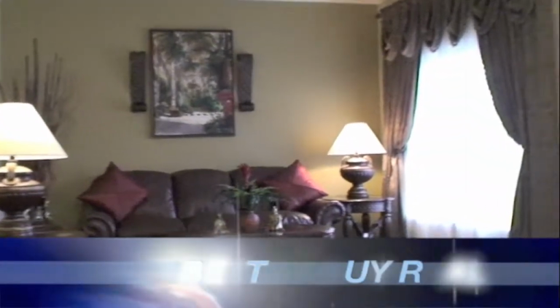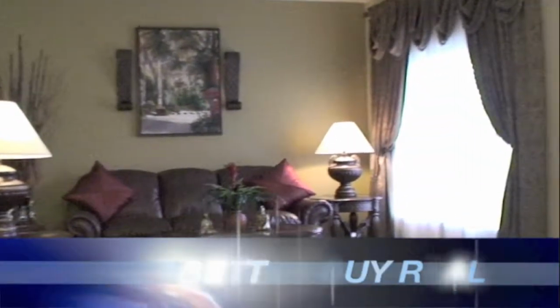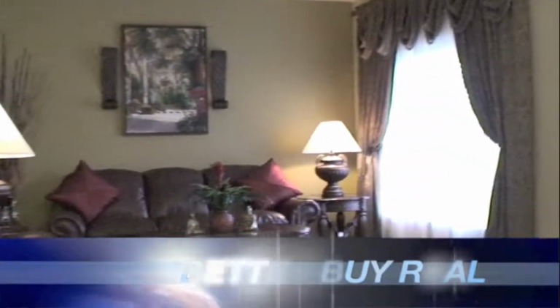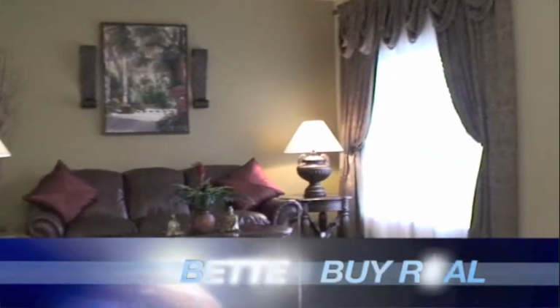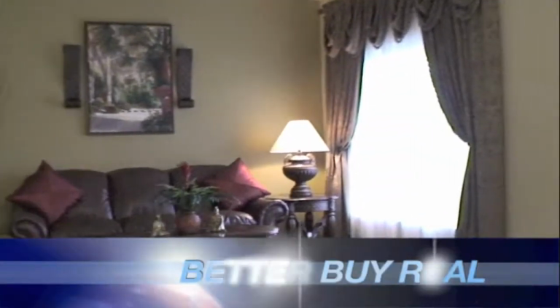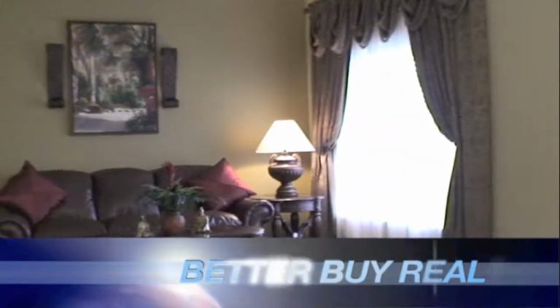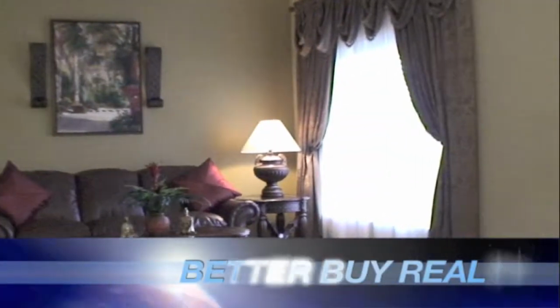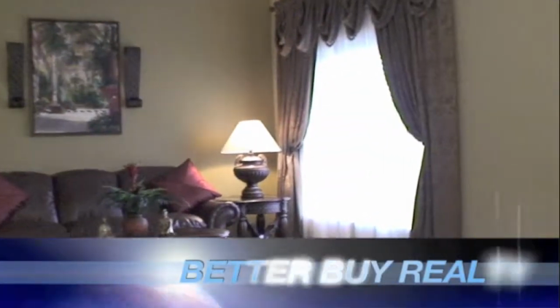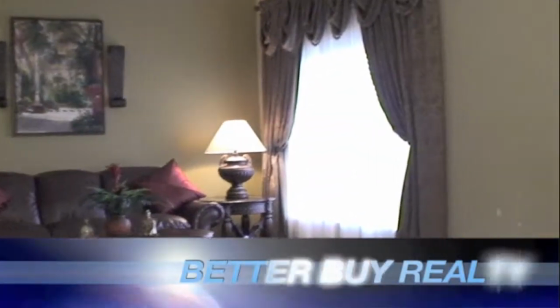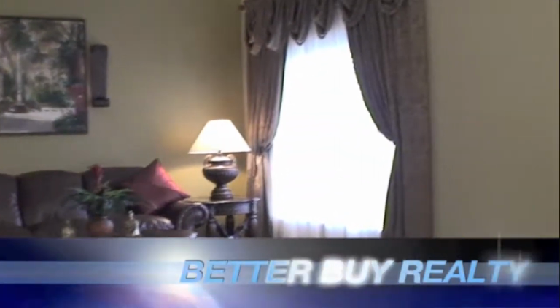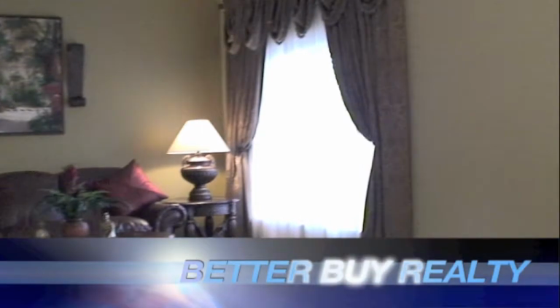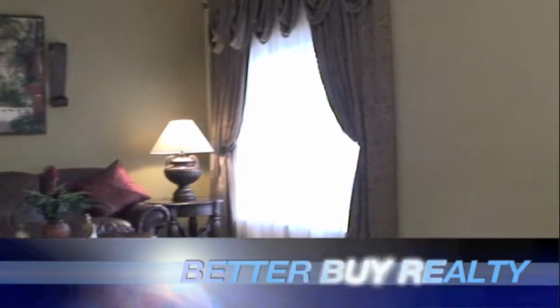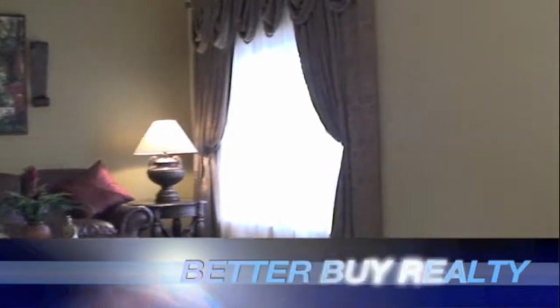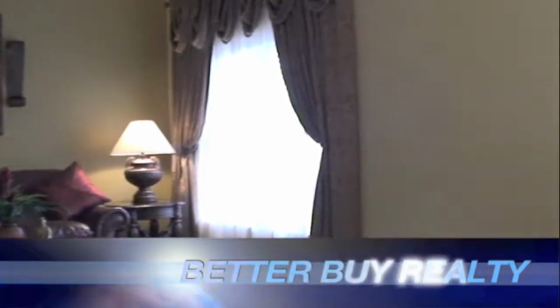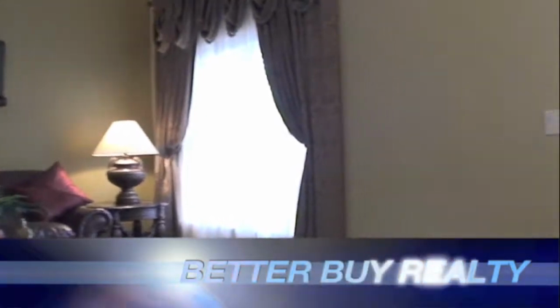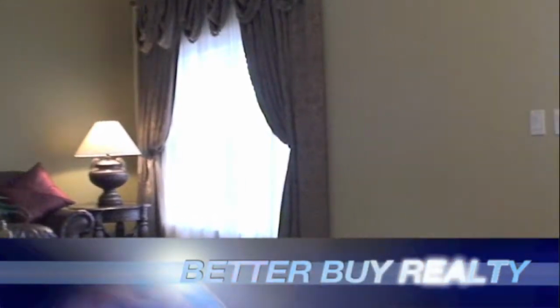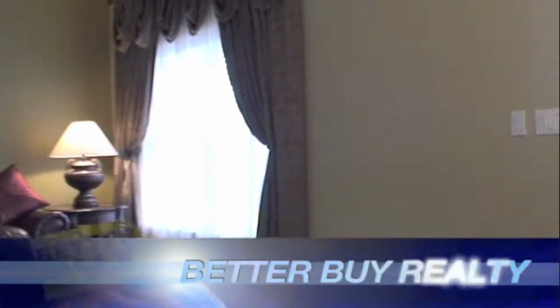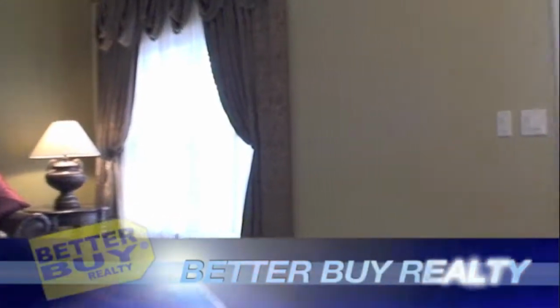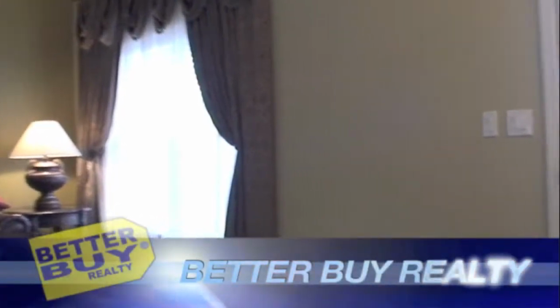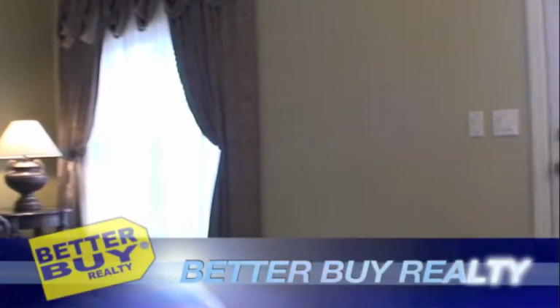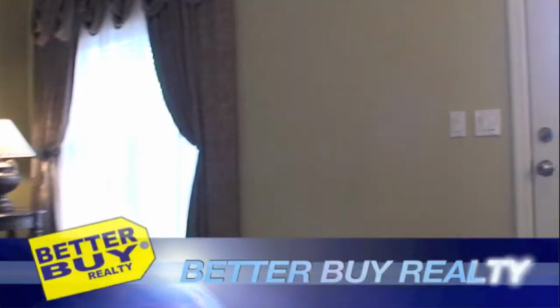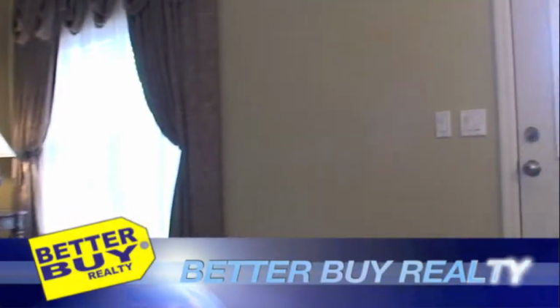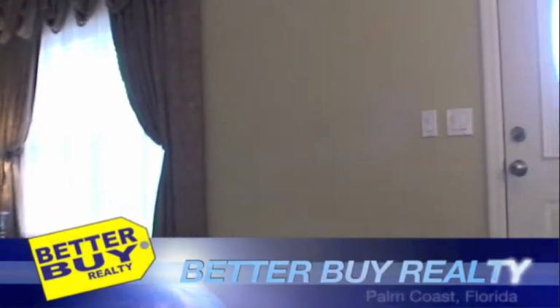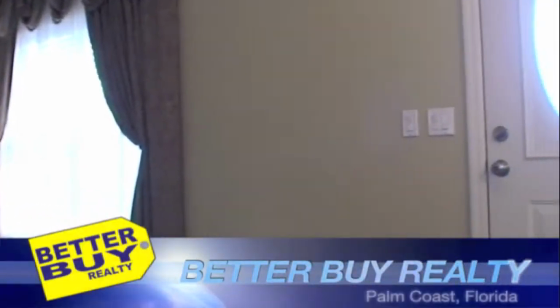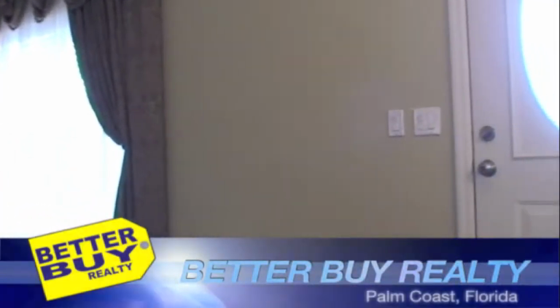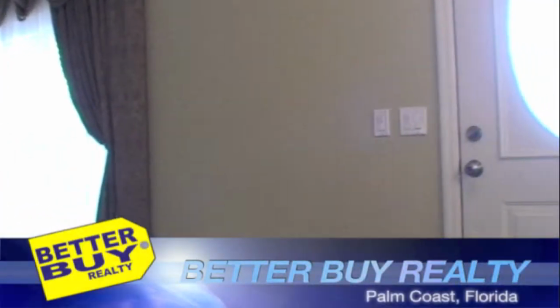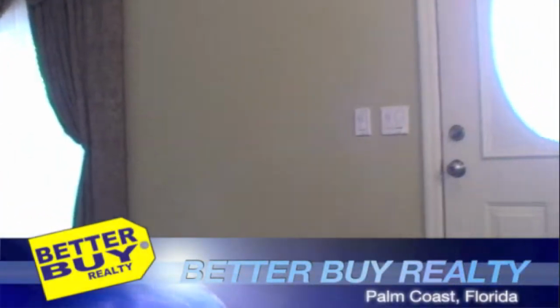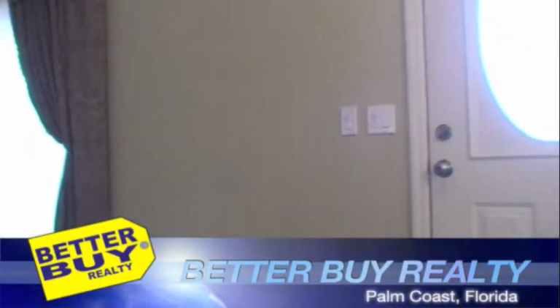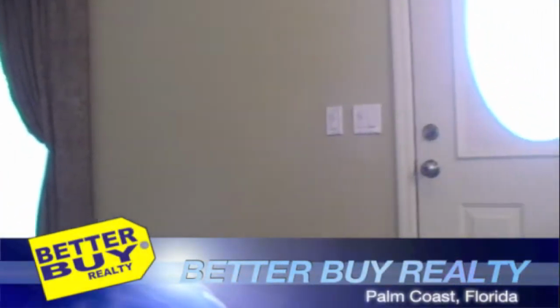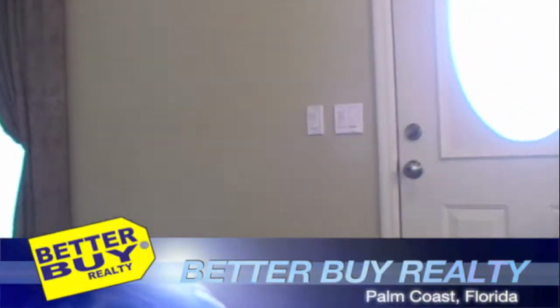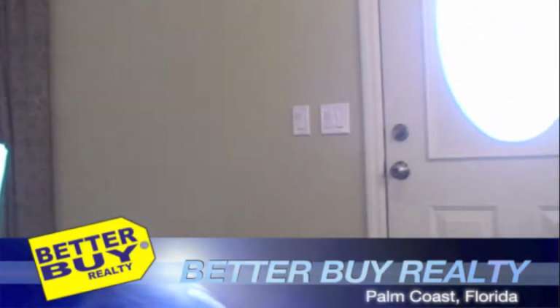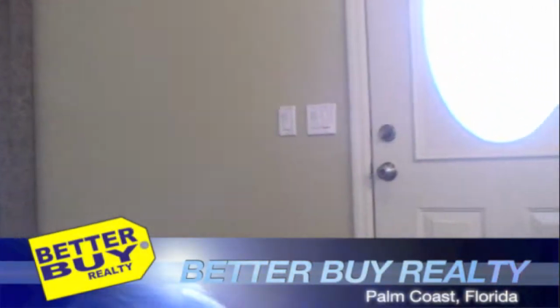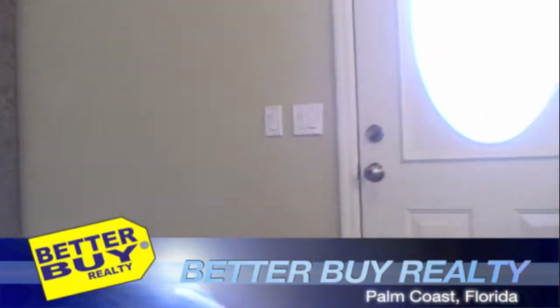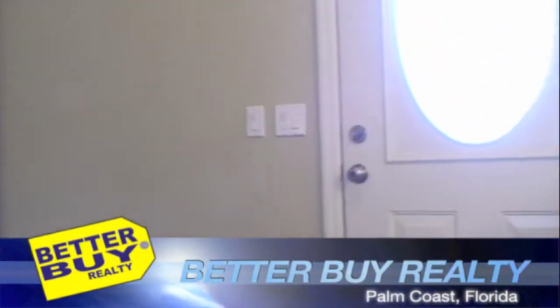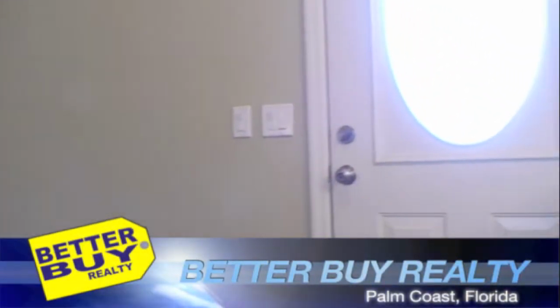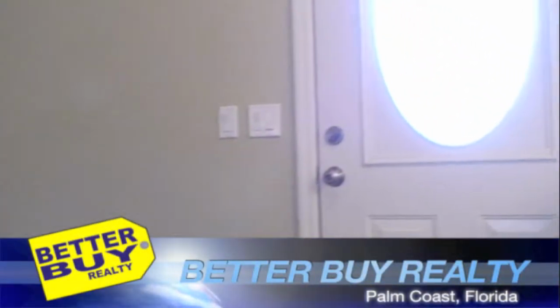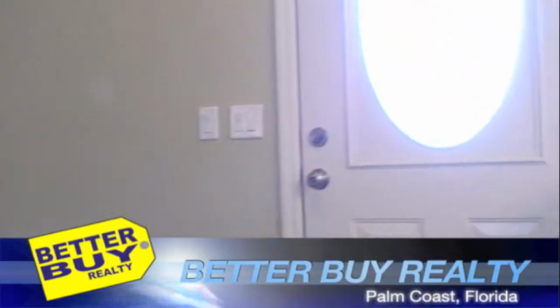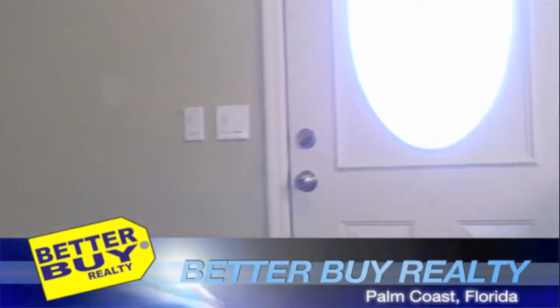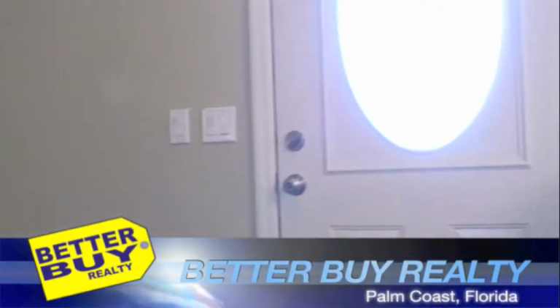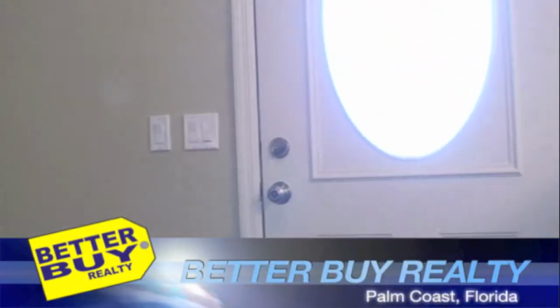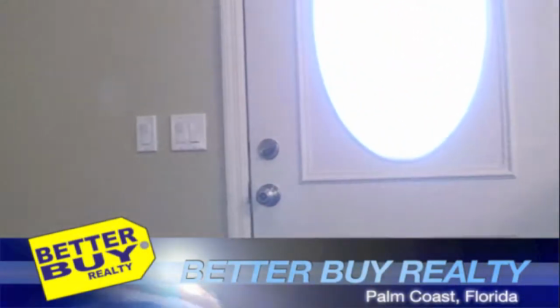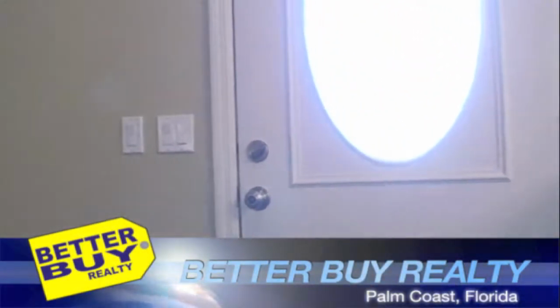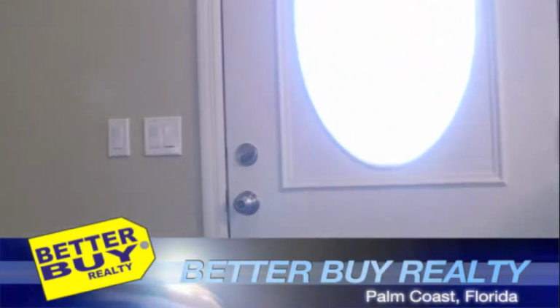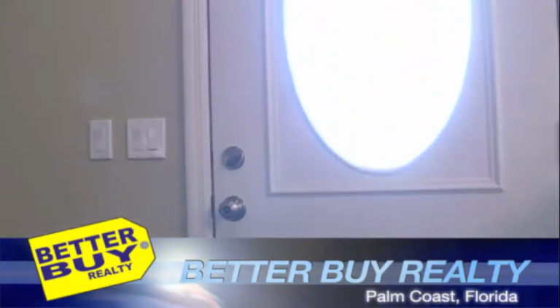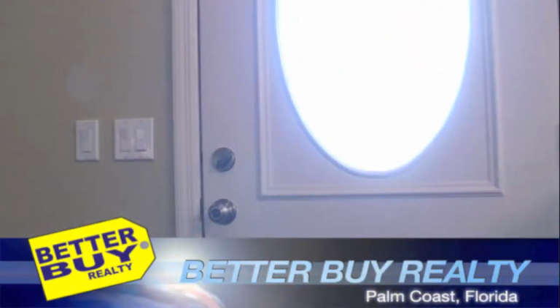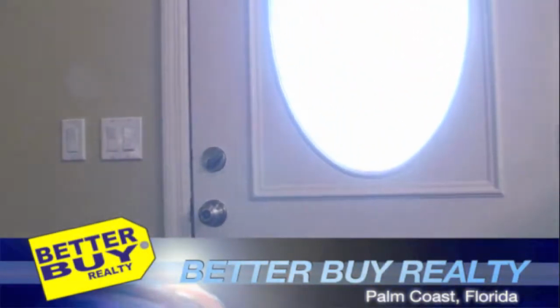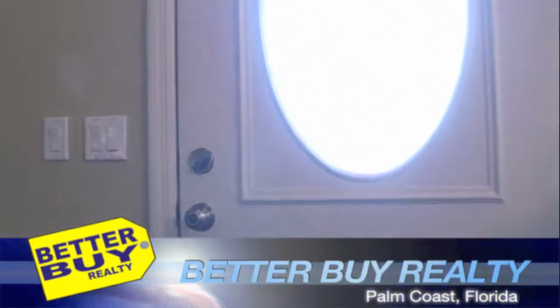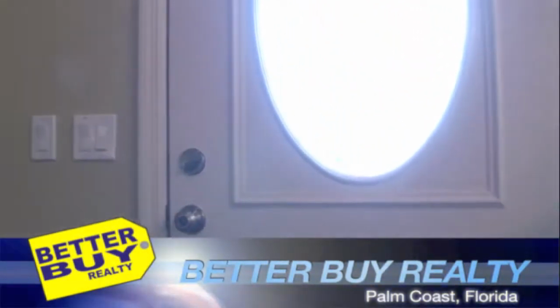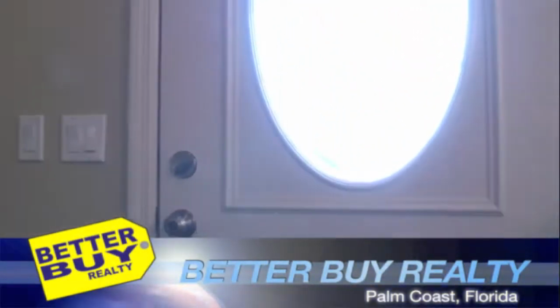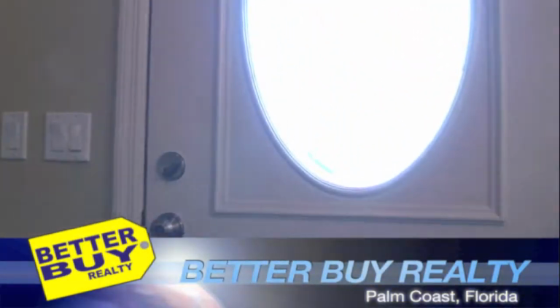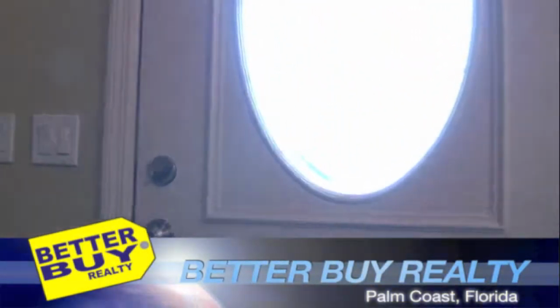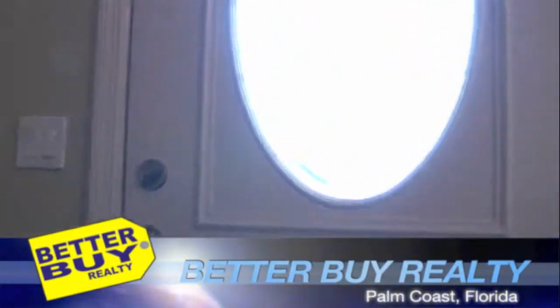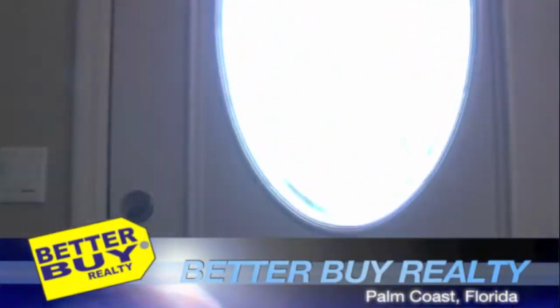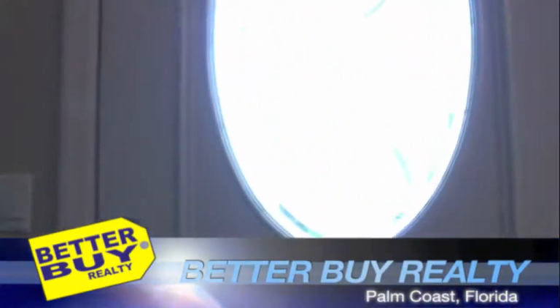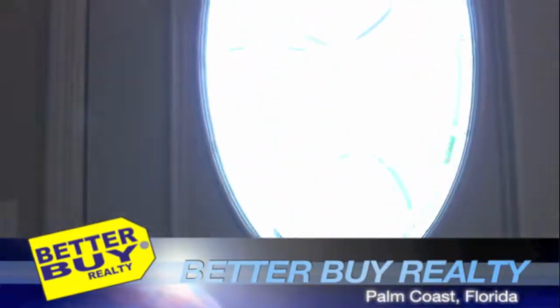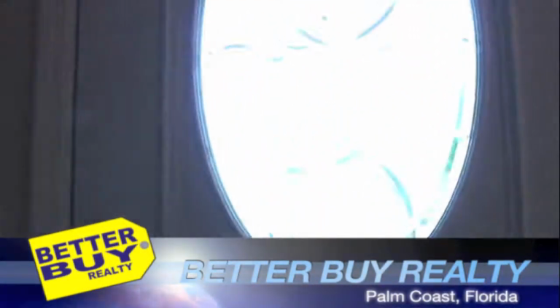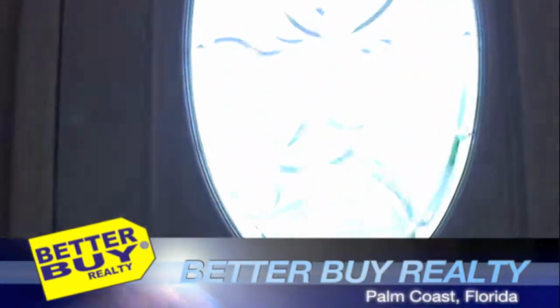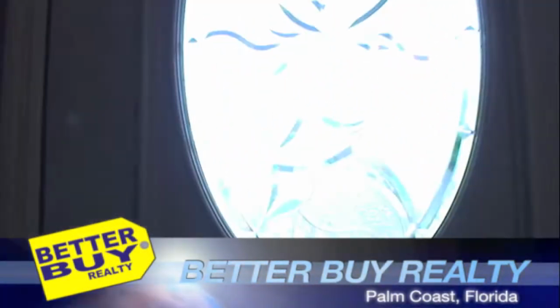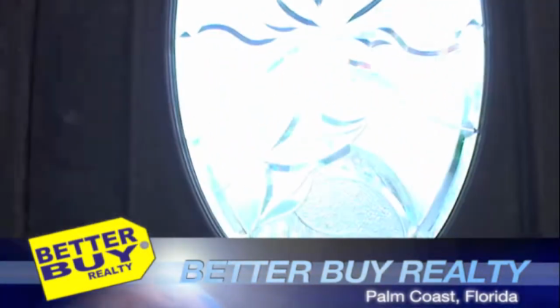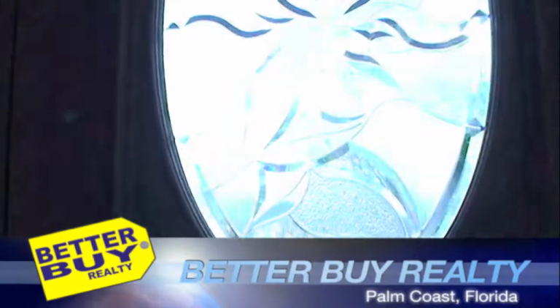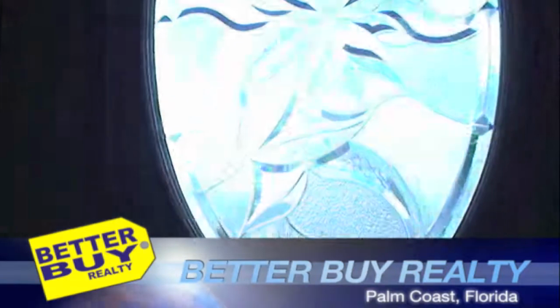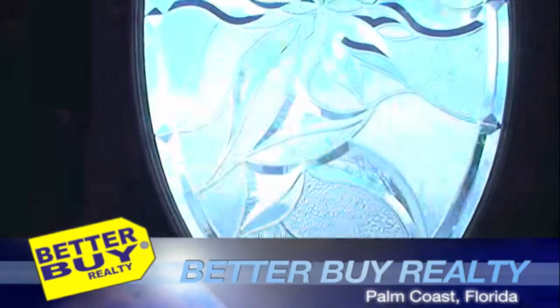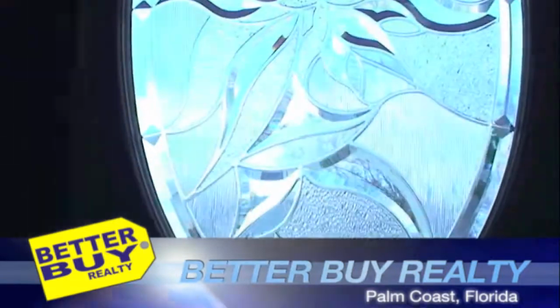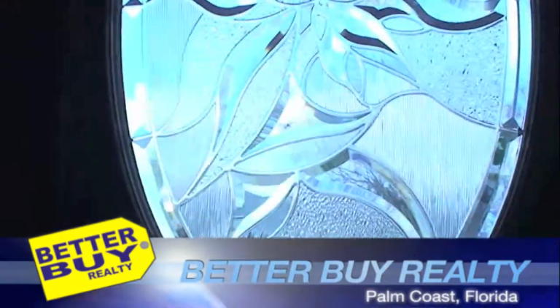Now I'm going to take you outside so we can see the backyard one last time. Look at that beautiful inlaid glass door.